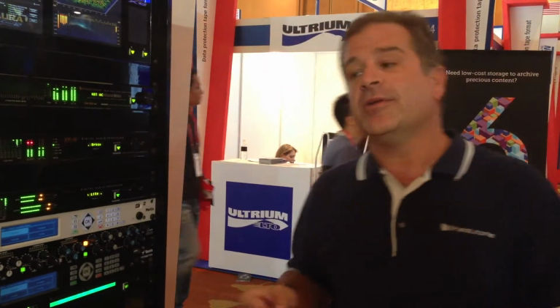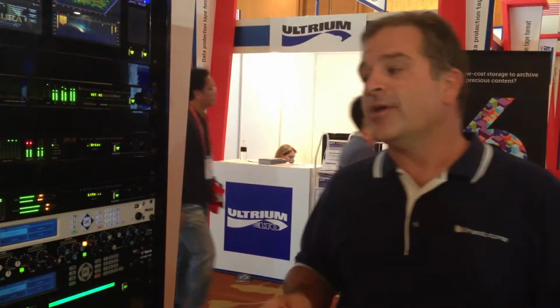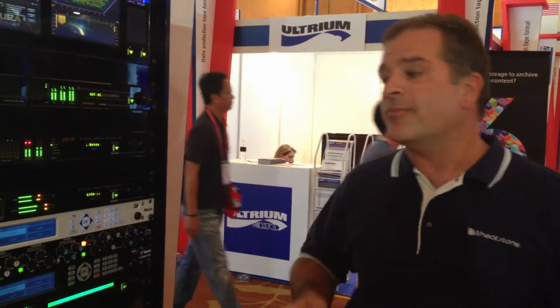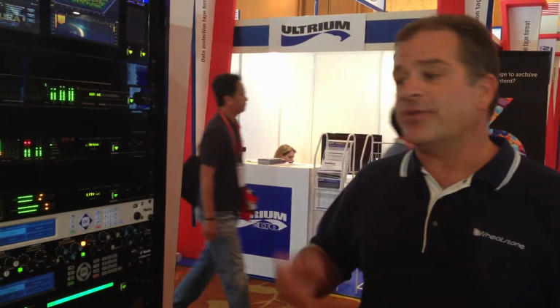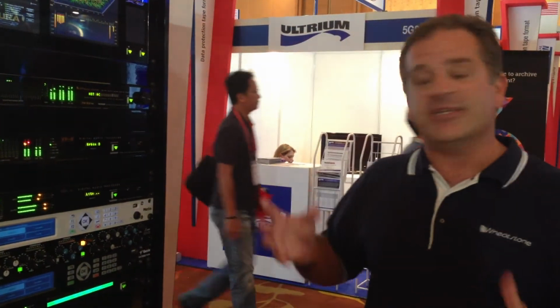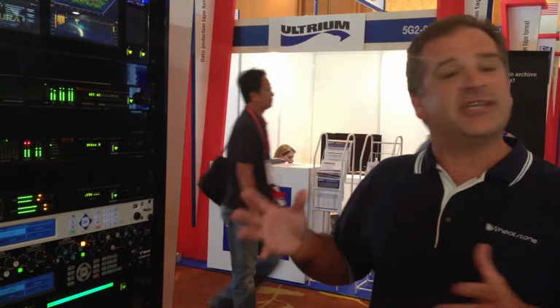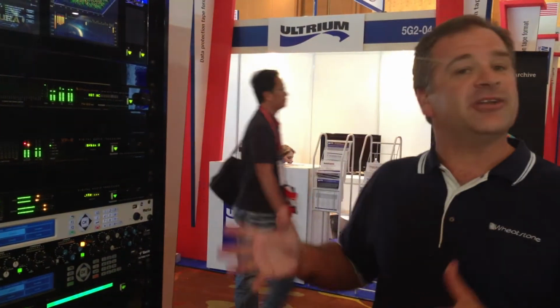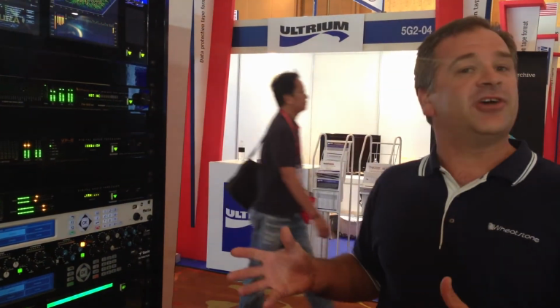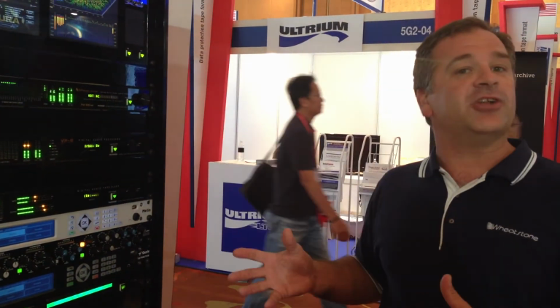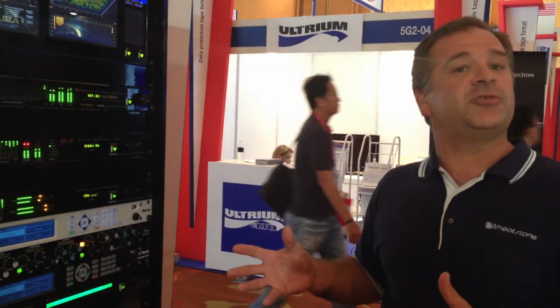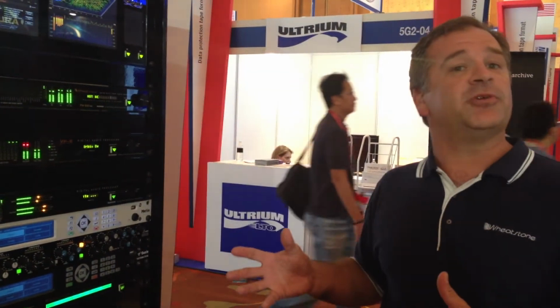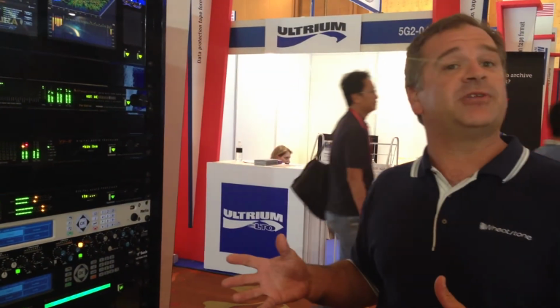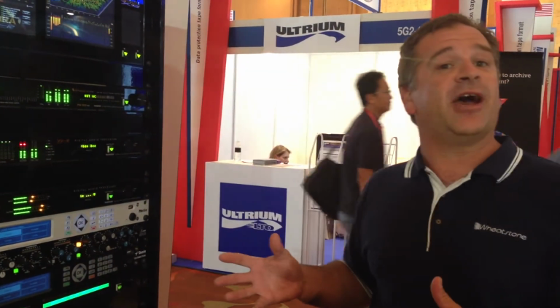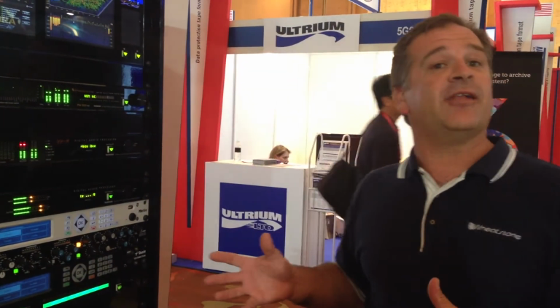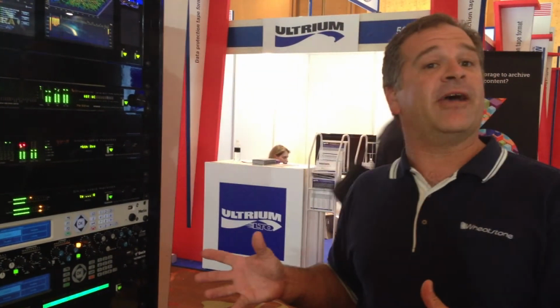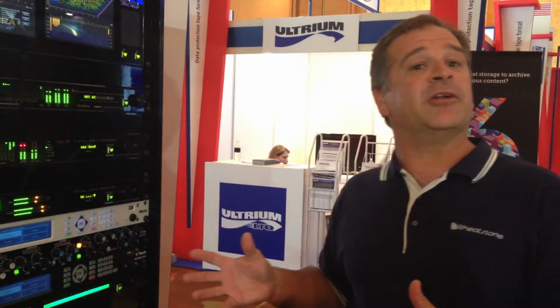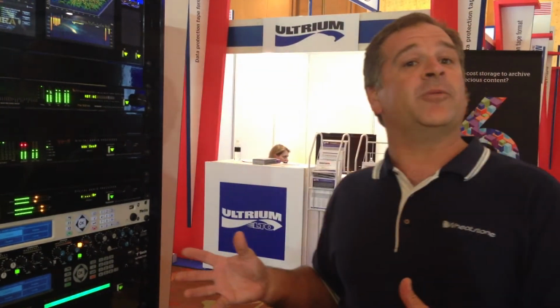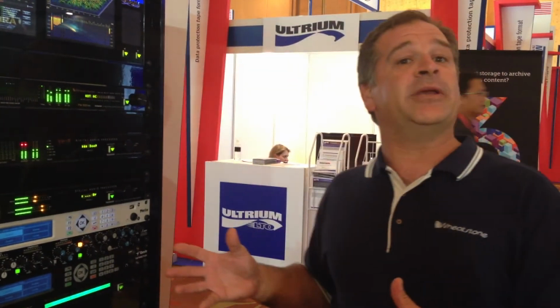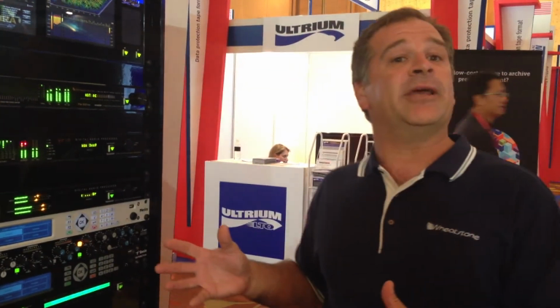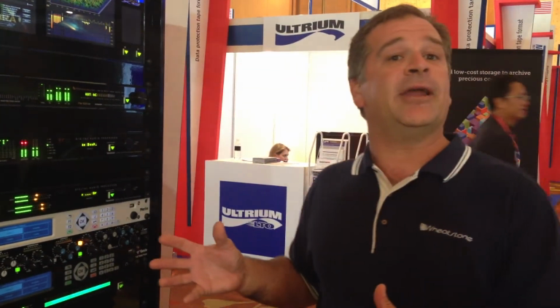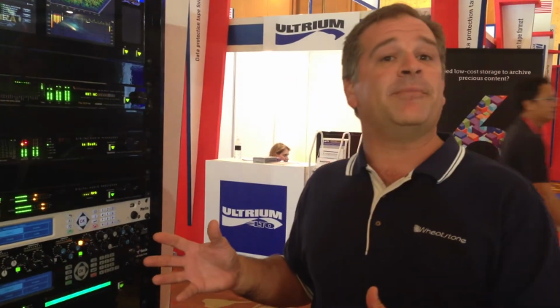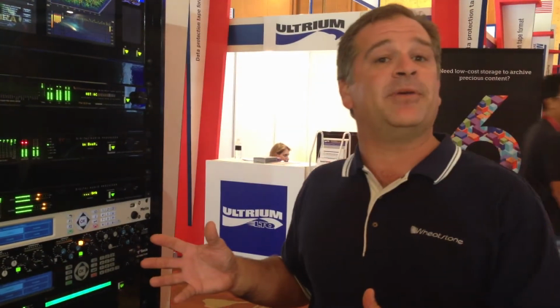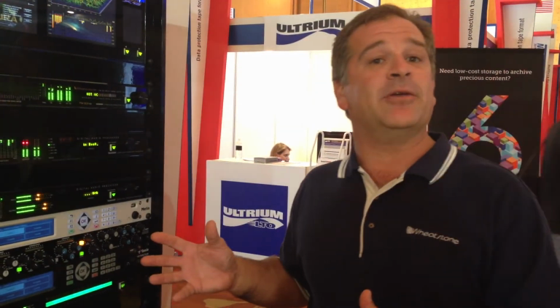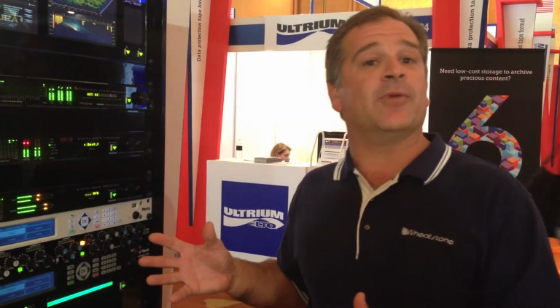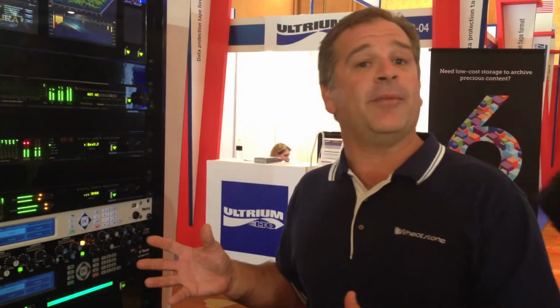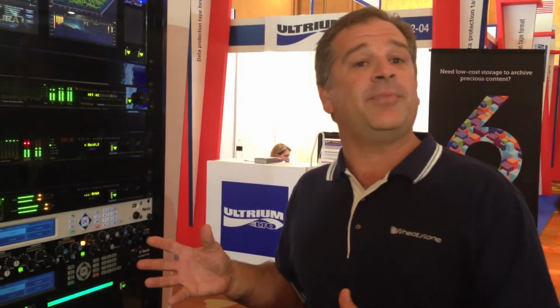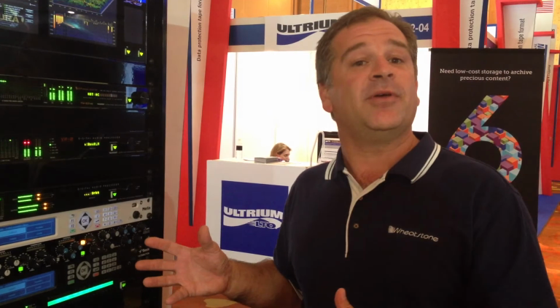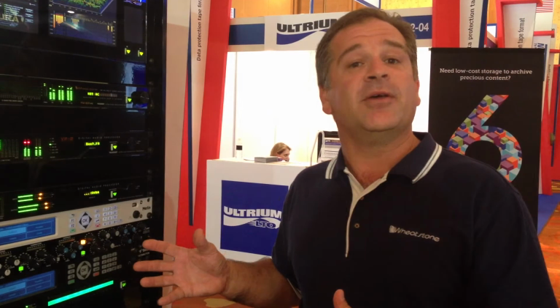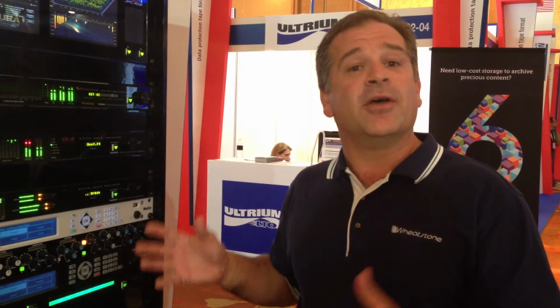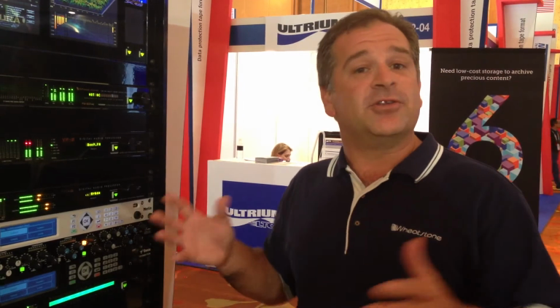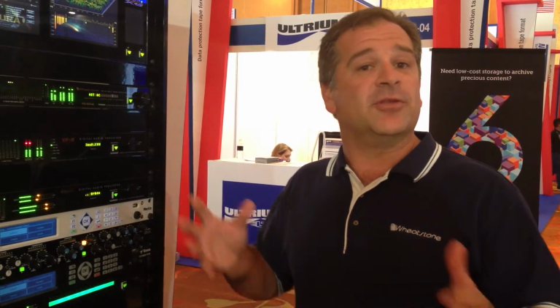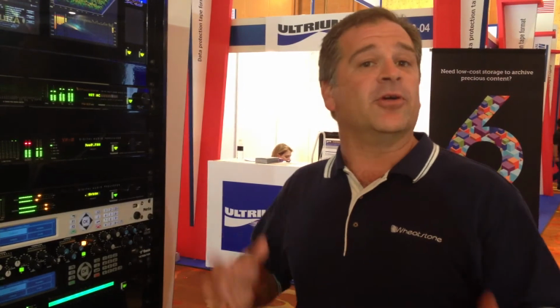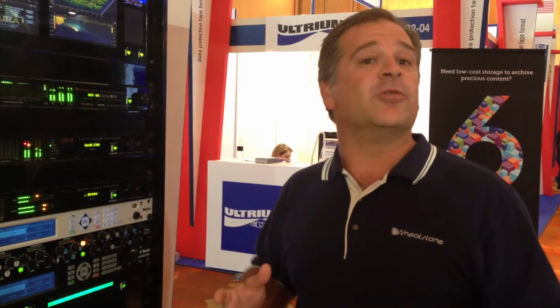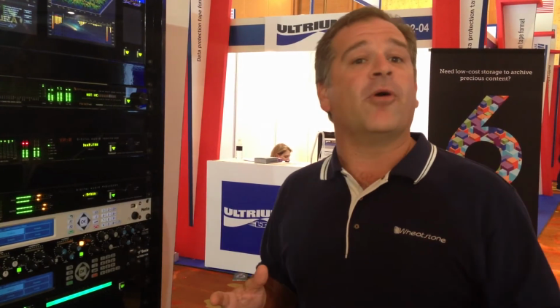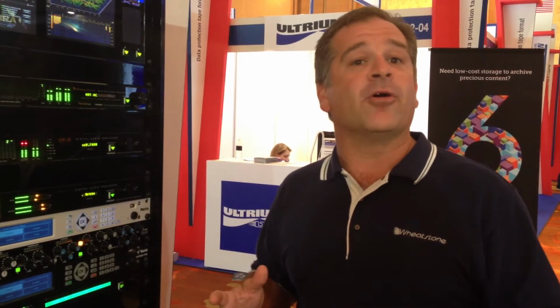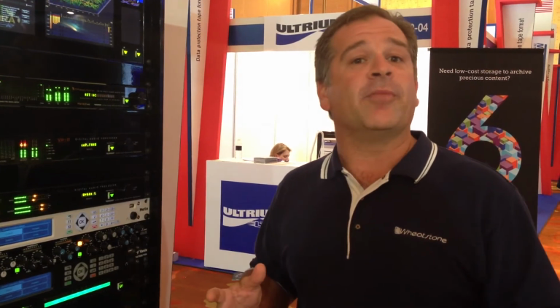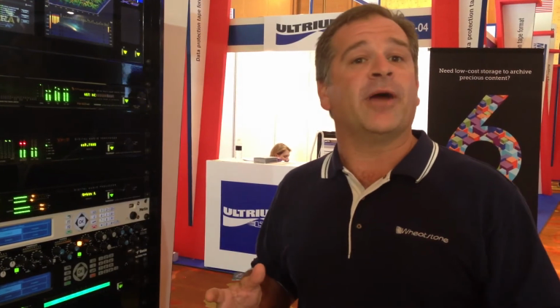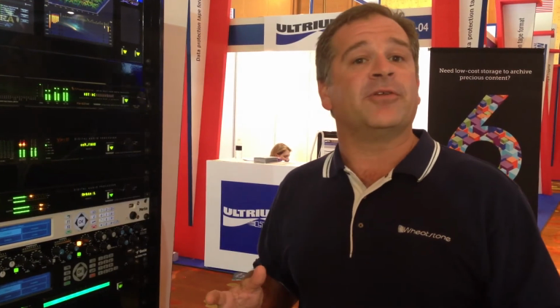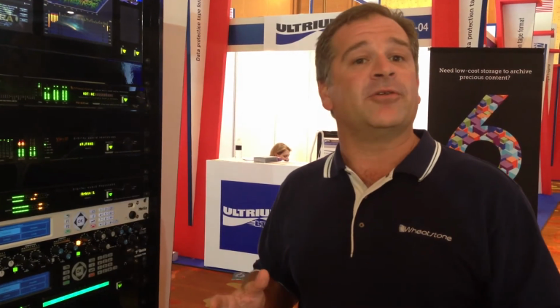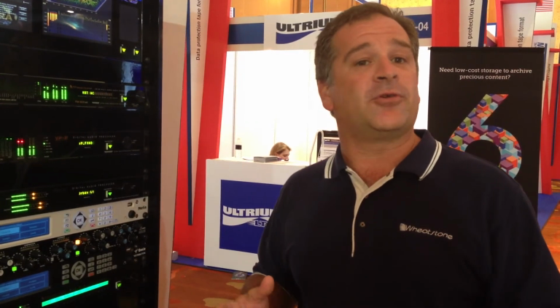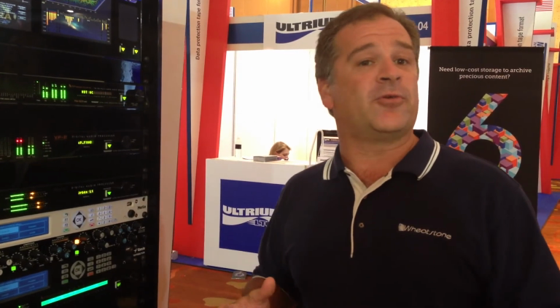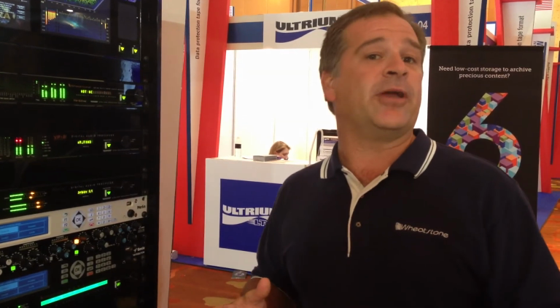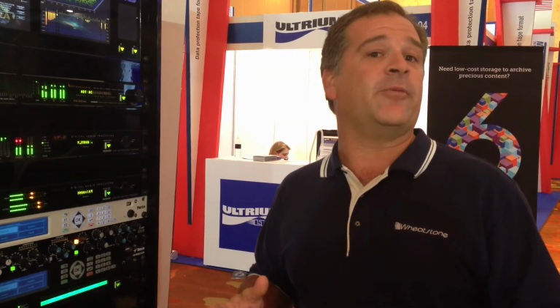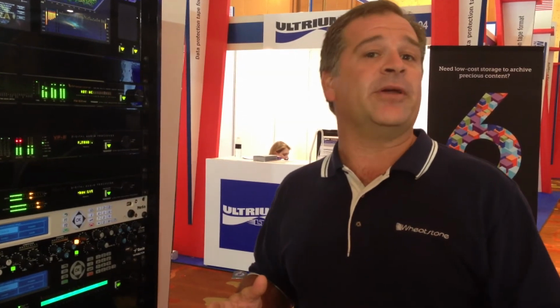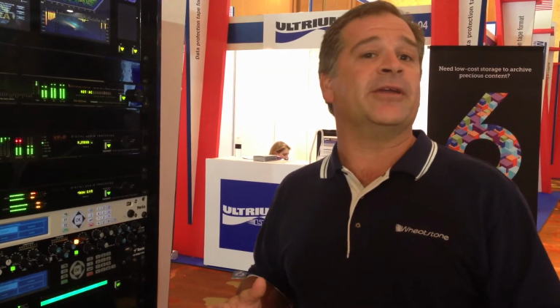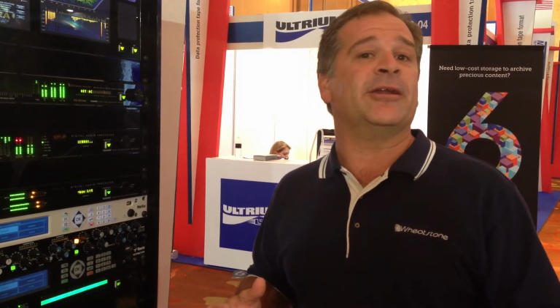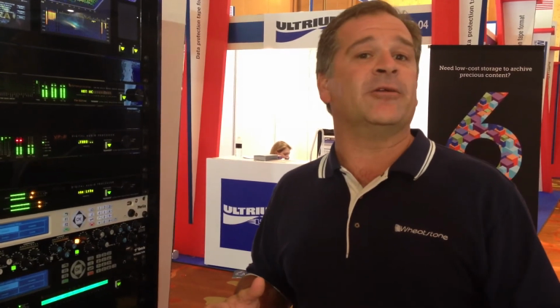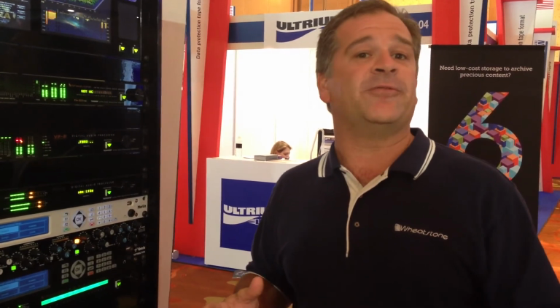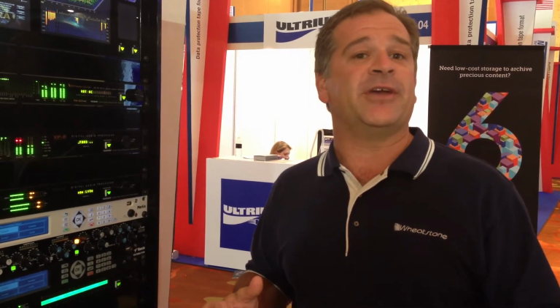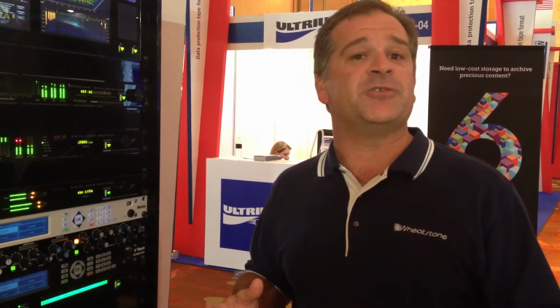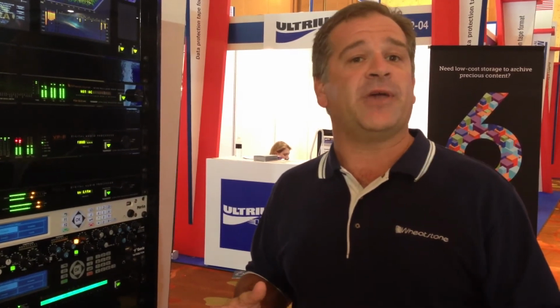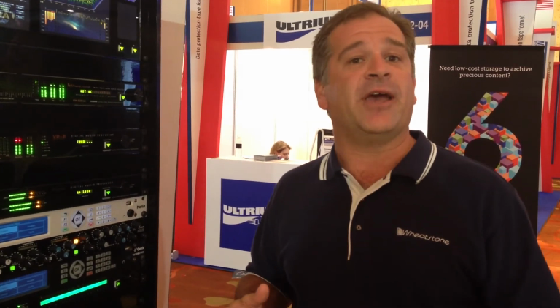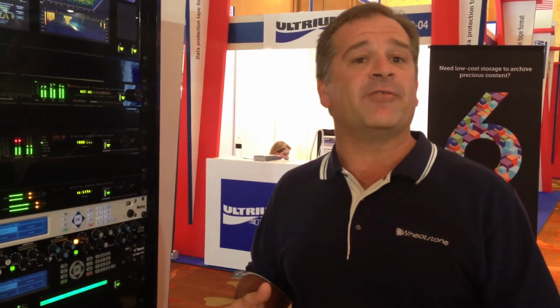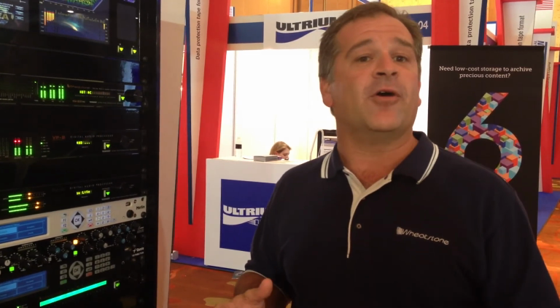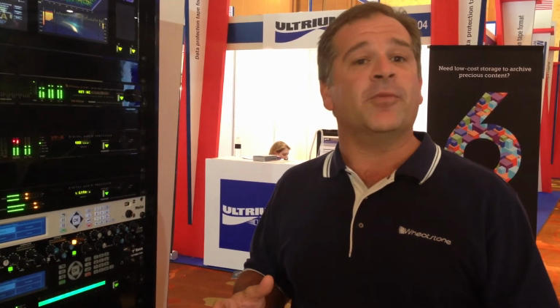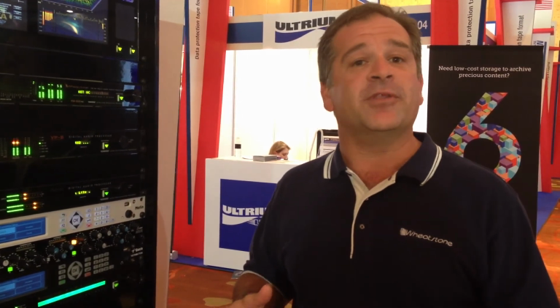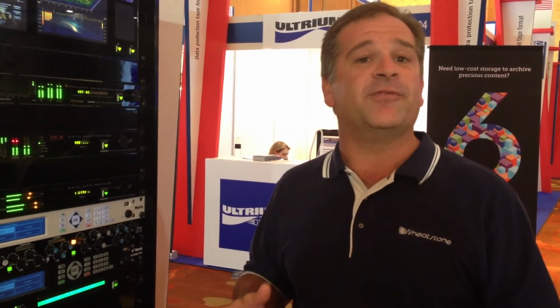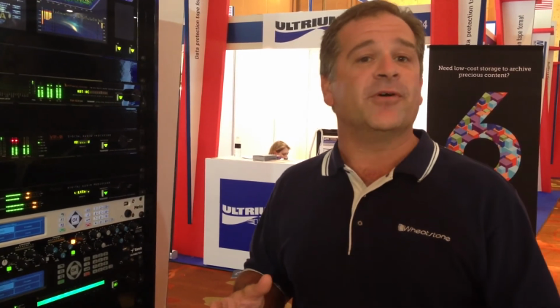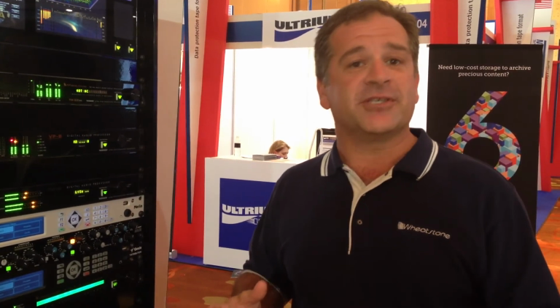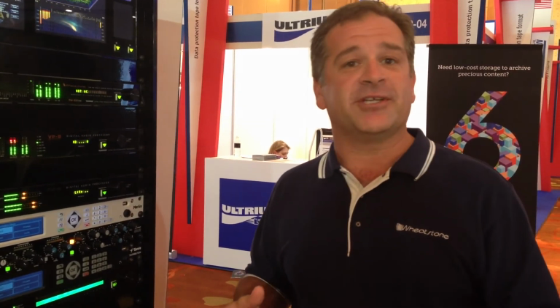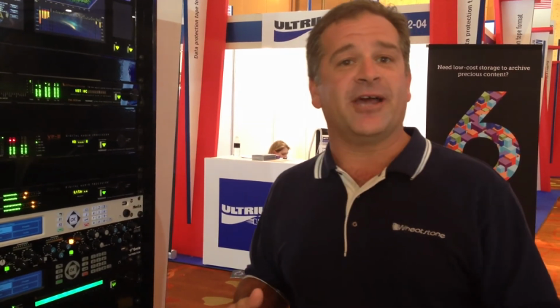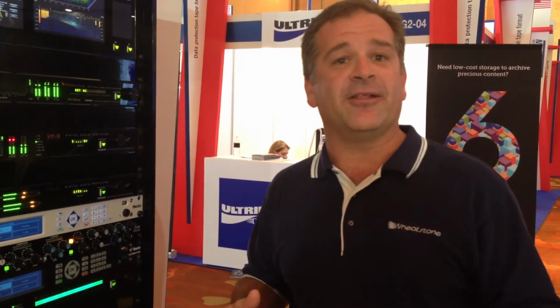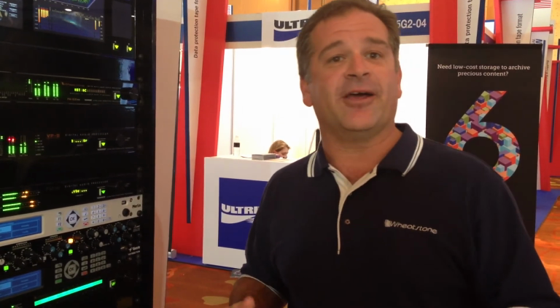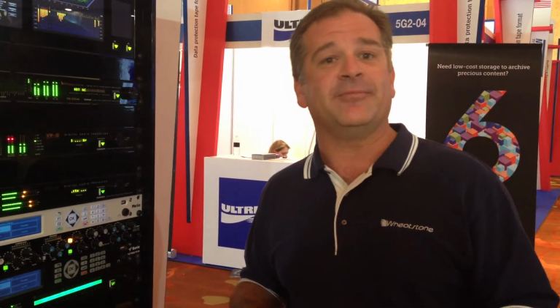Please get in touch with your TyLine or WheatNet IP rep to learn more about the great WheatNet interface we have going with the folks at TyLine.